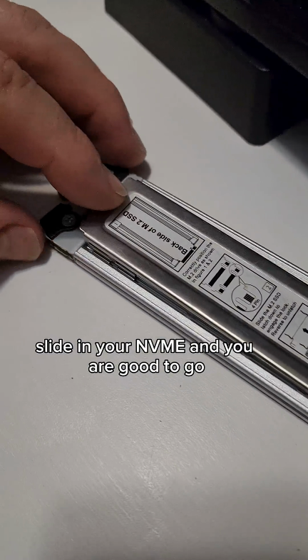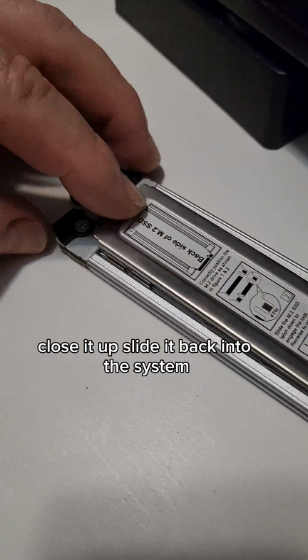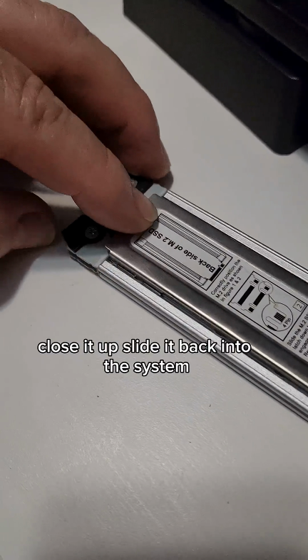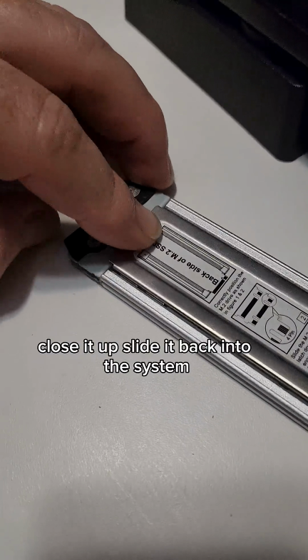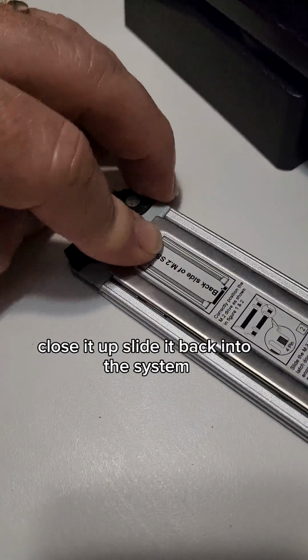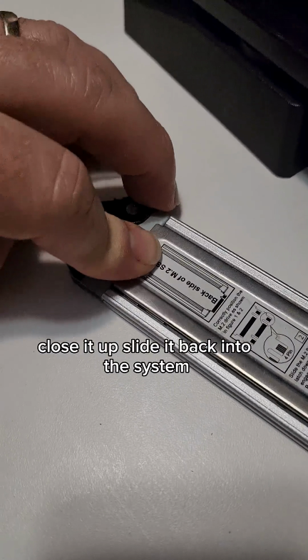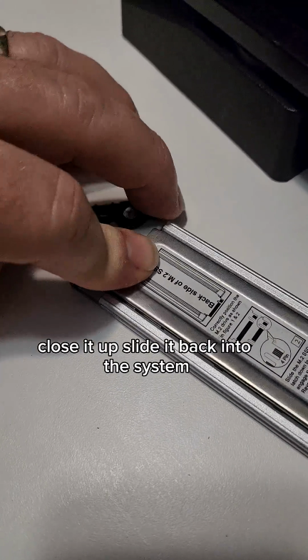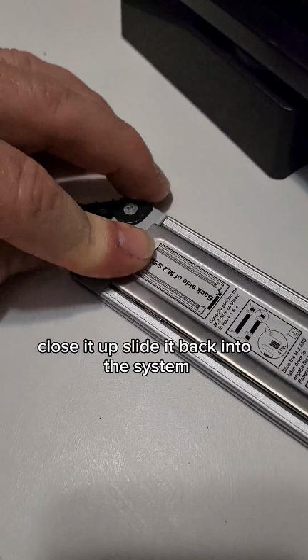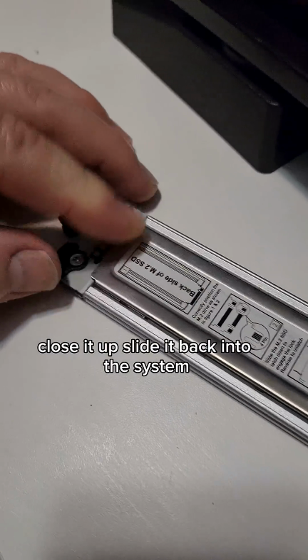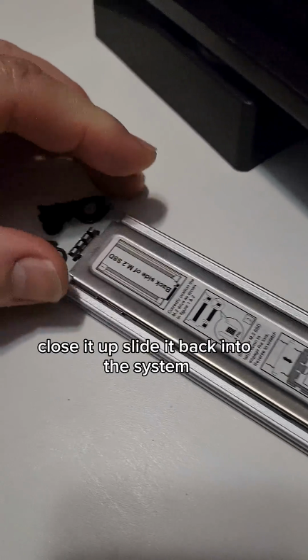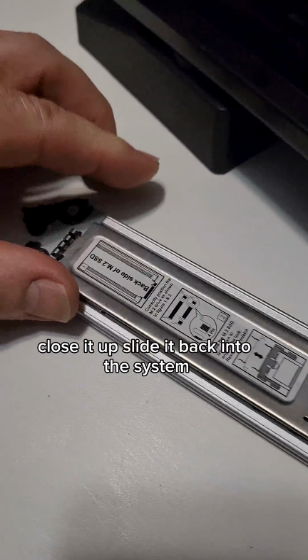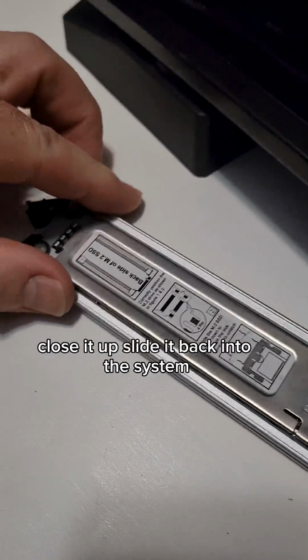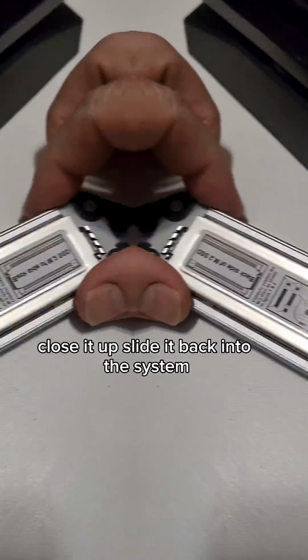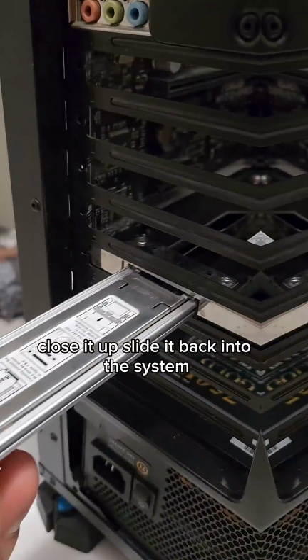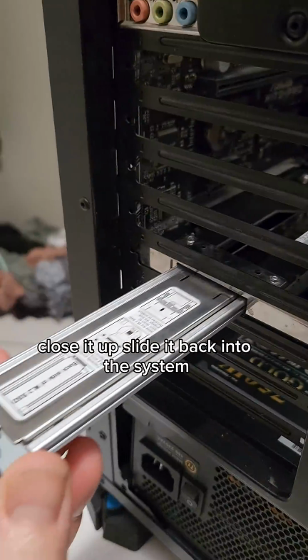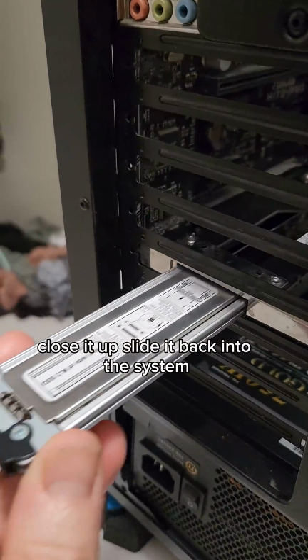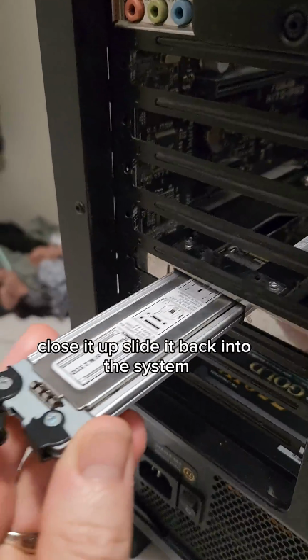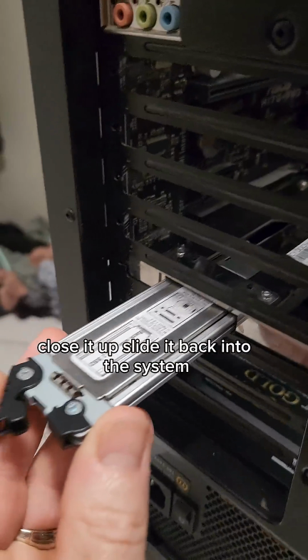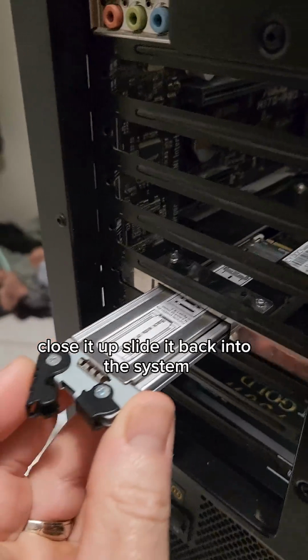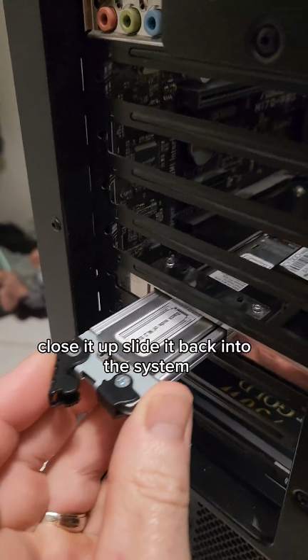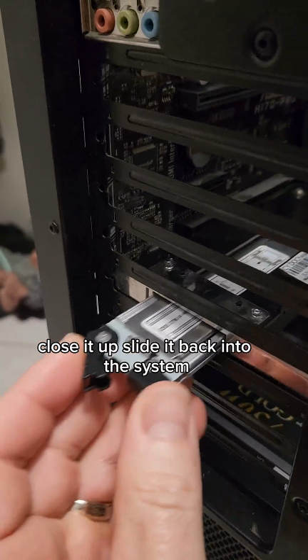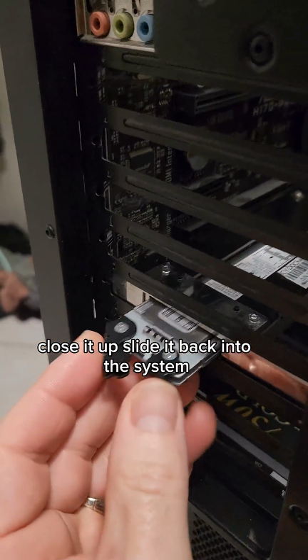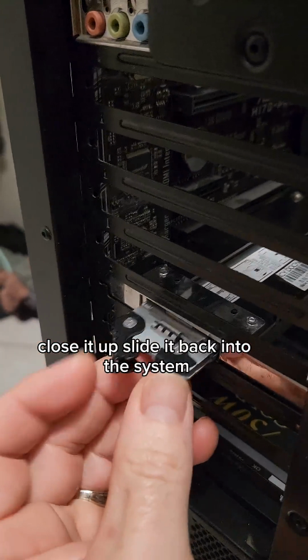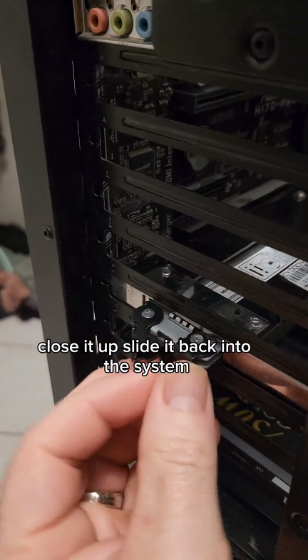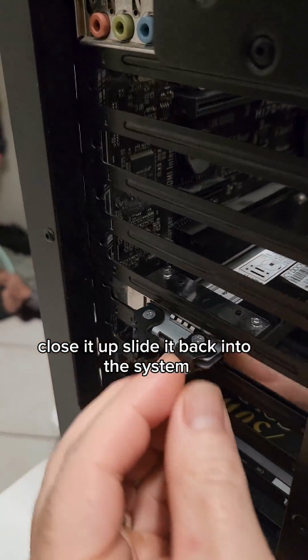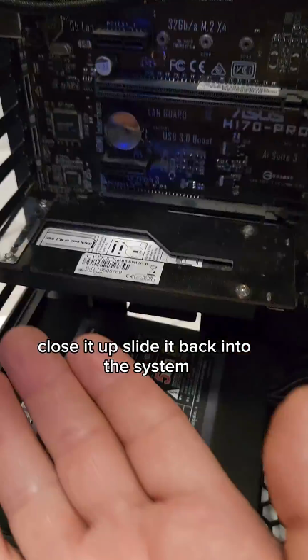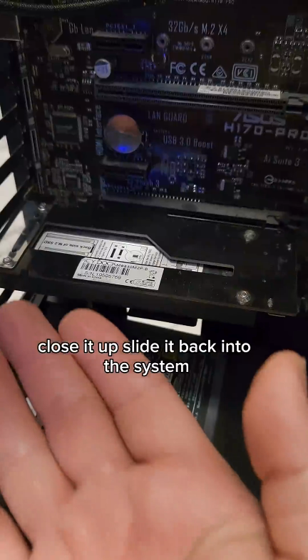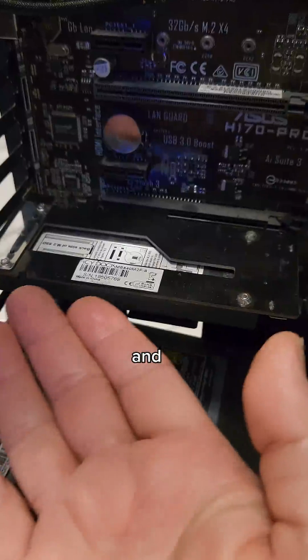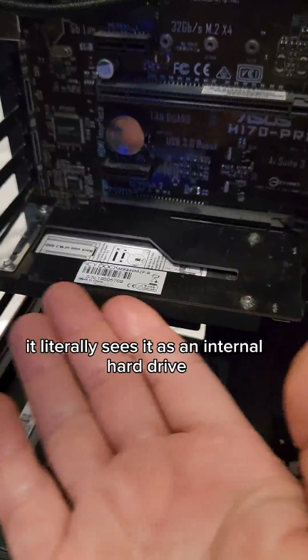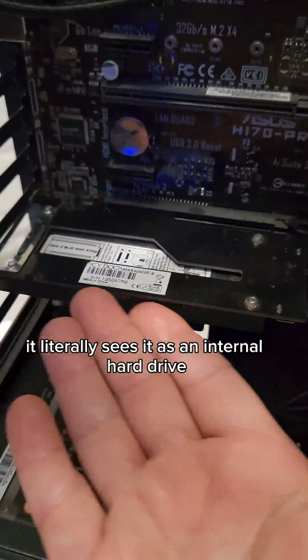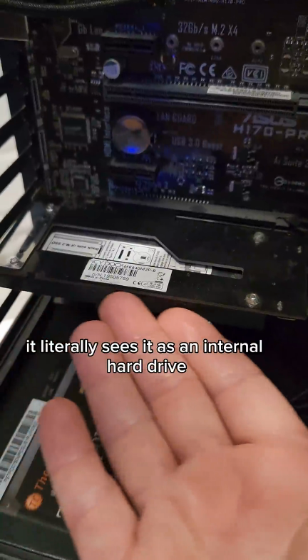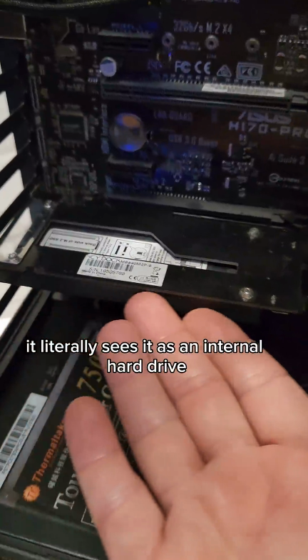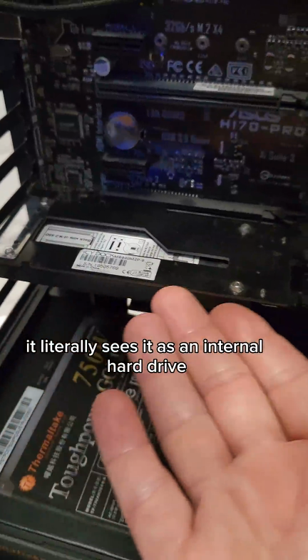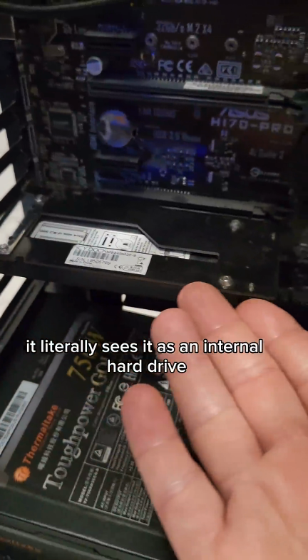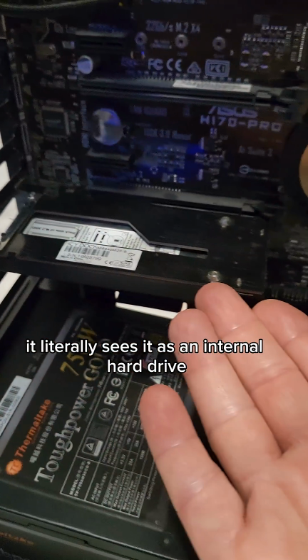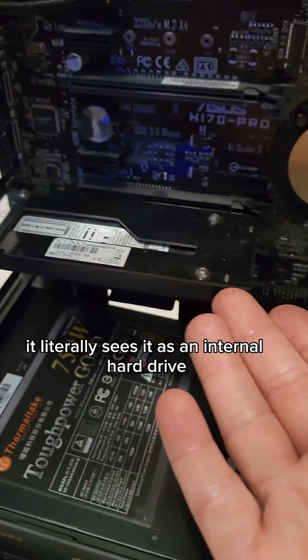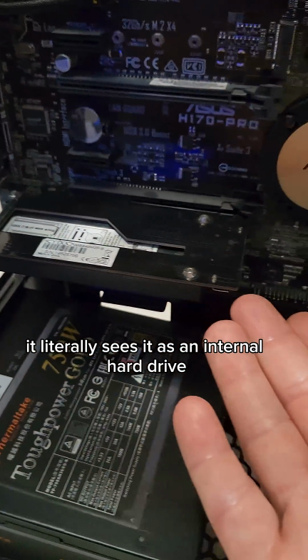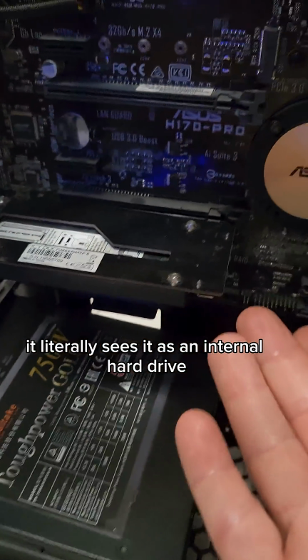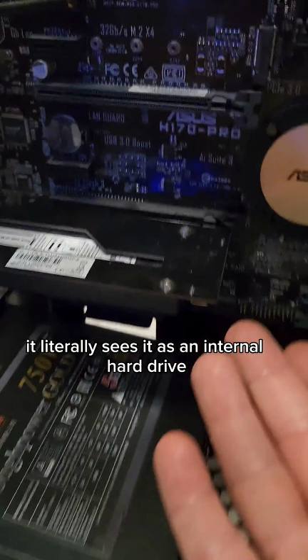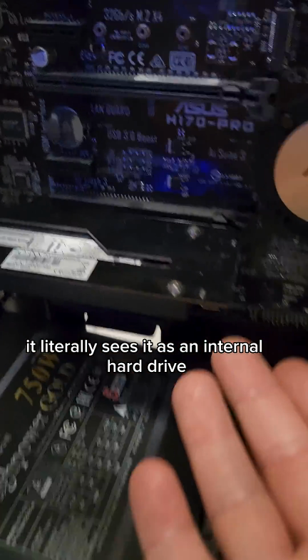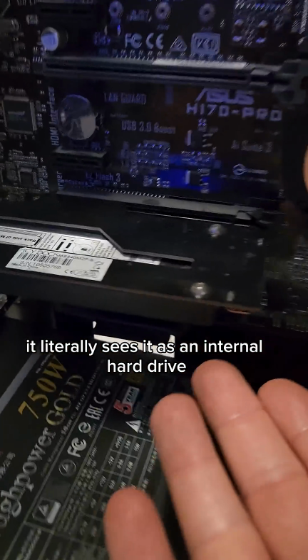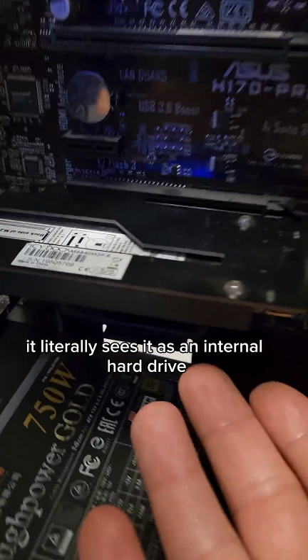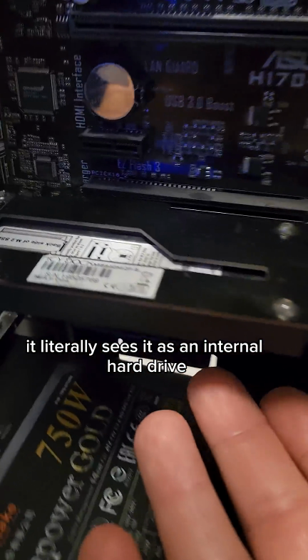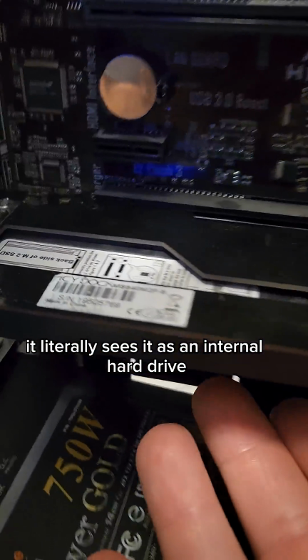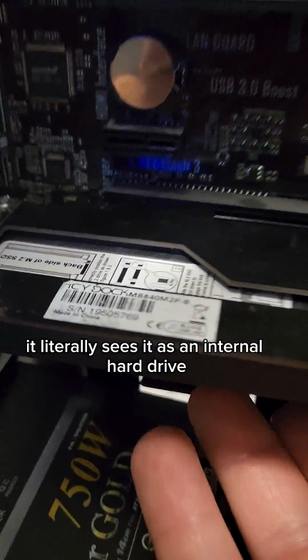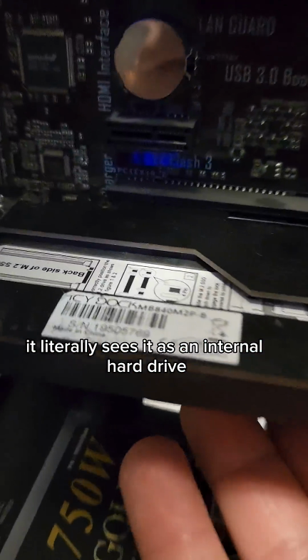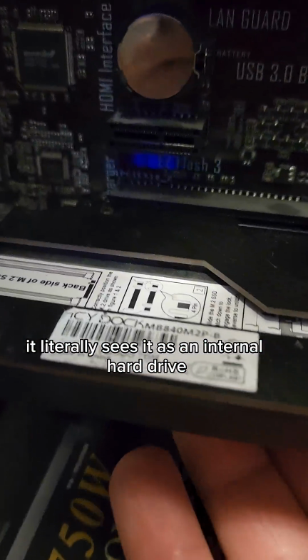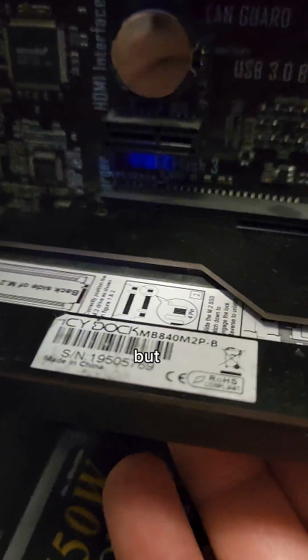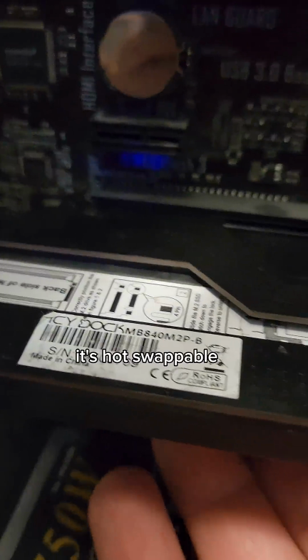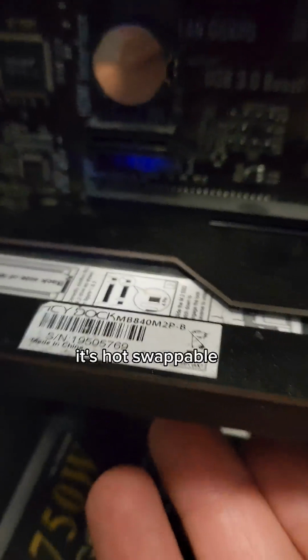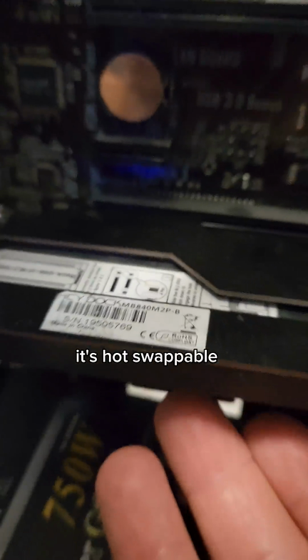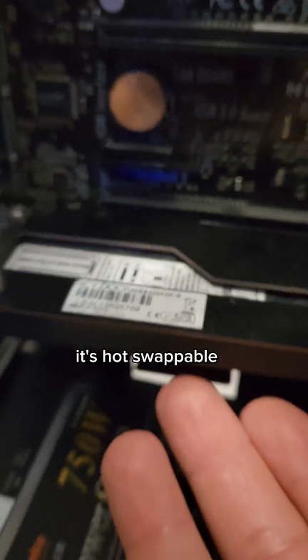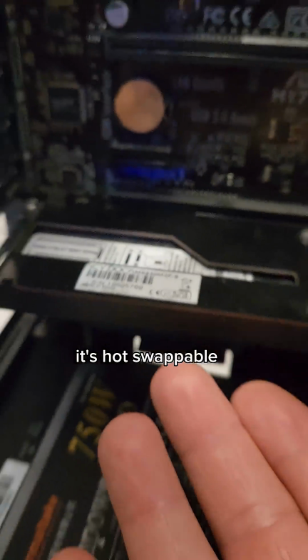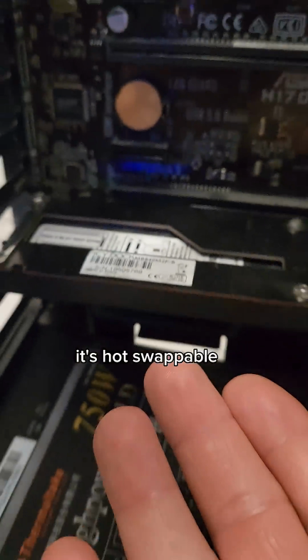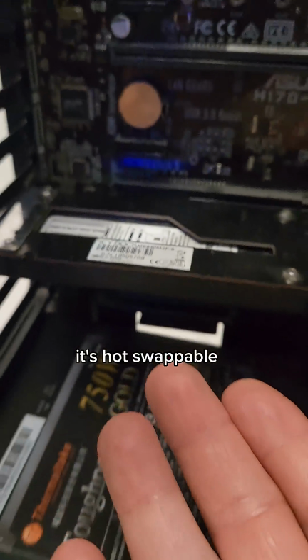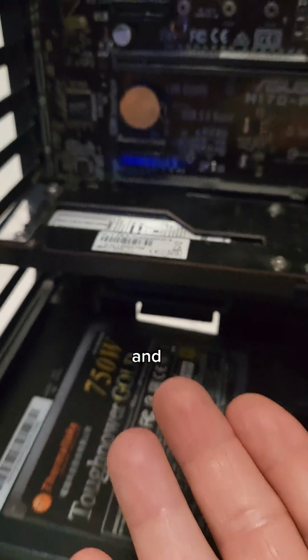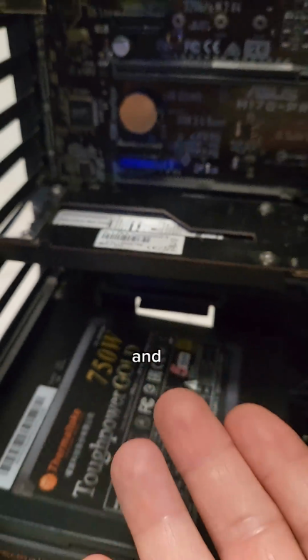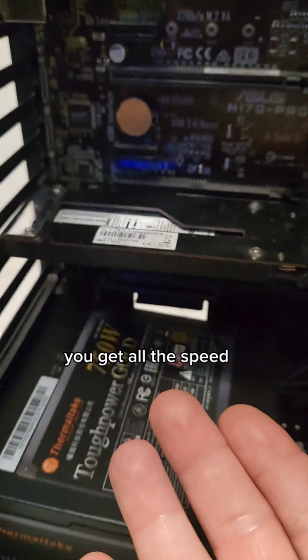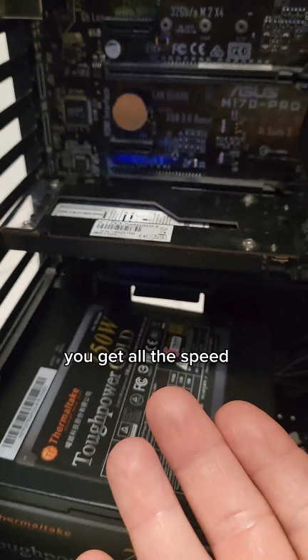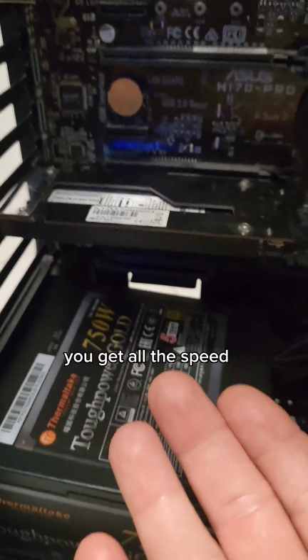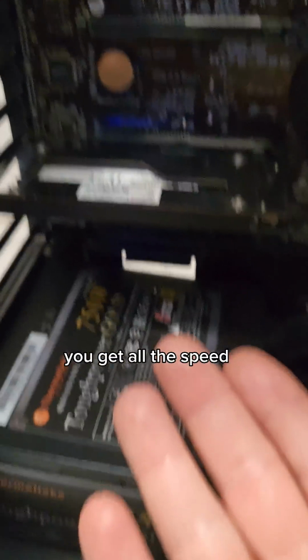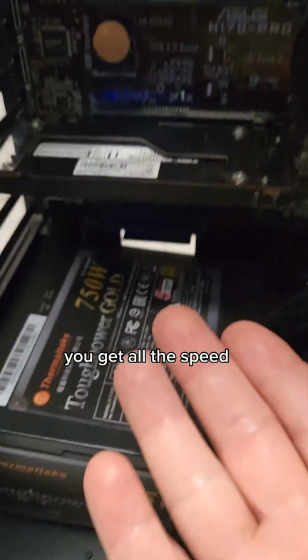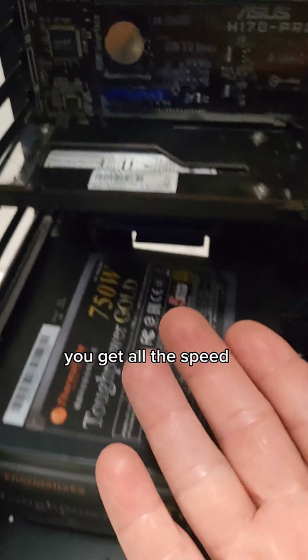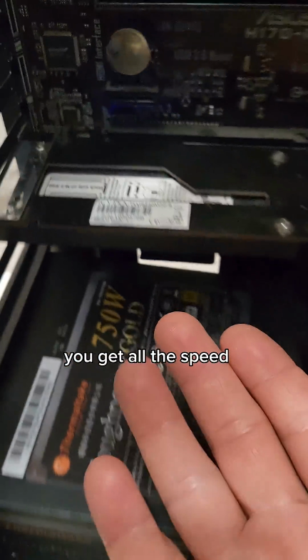Close it up, slide it back into the system and it literally sees it as an internal hard drive, but it's hot swappable and you get all the speed.